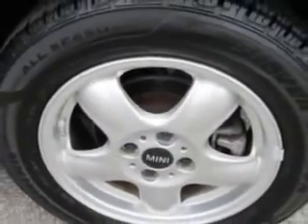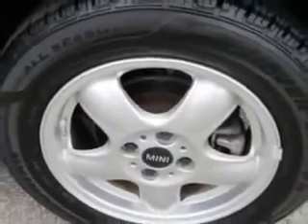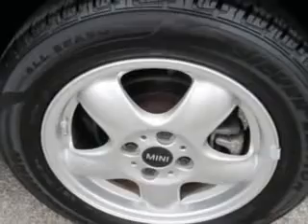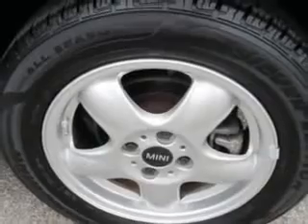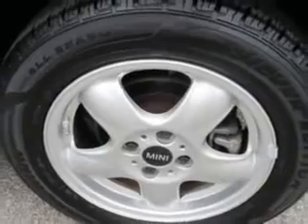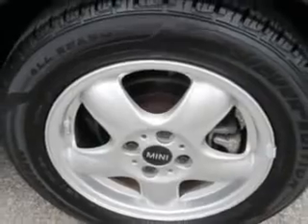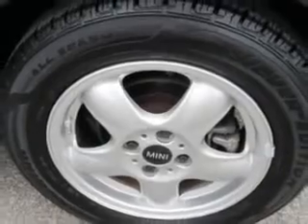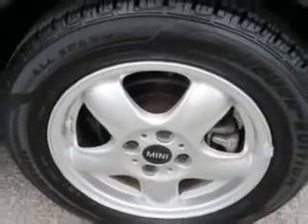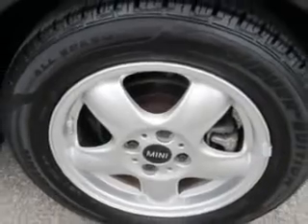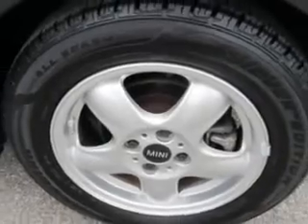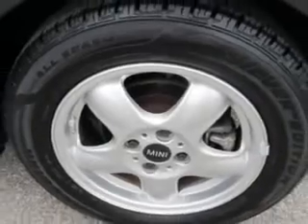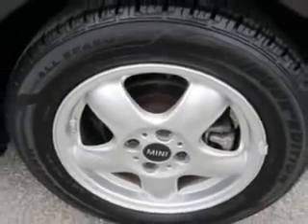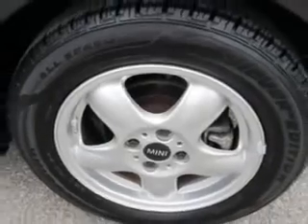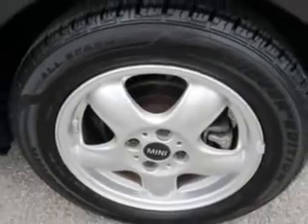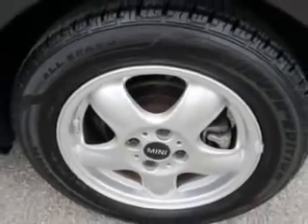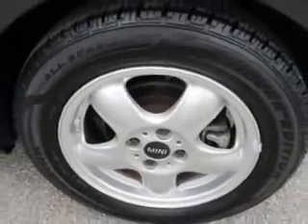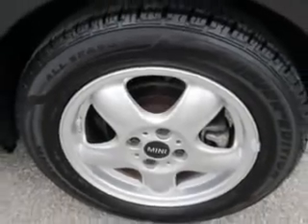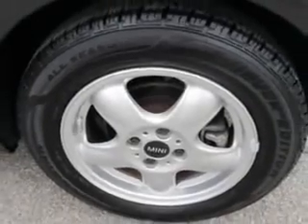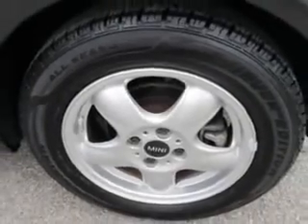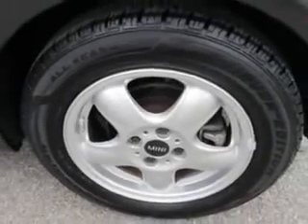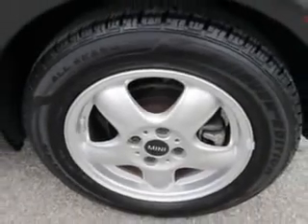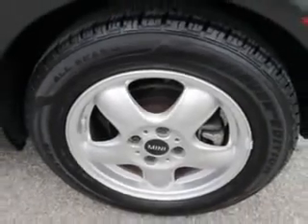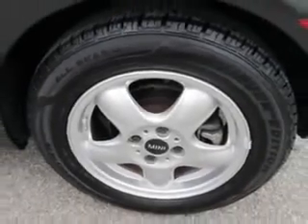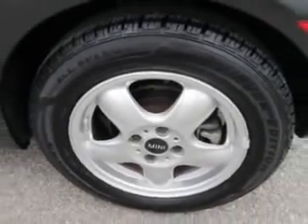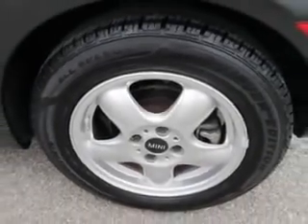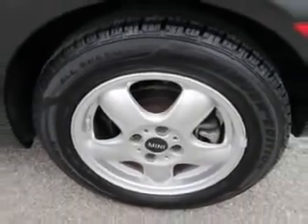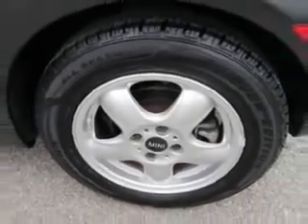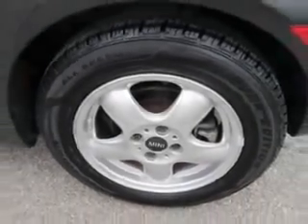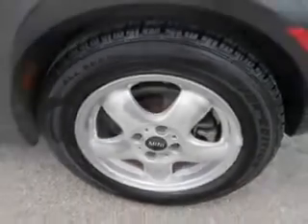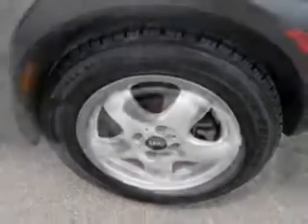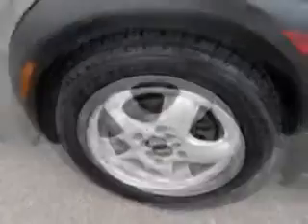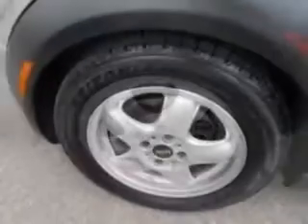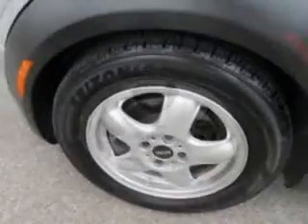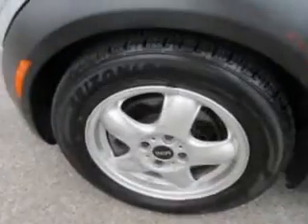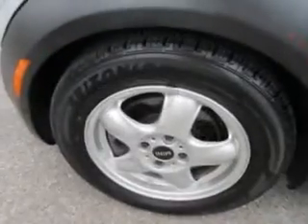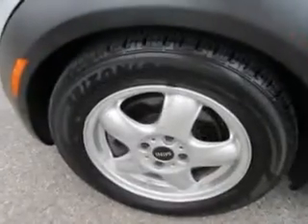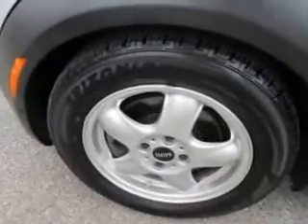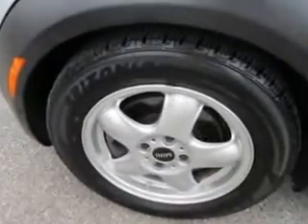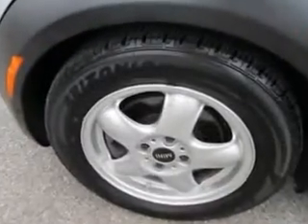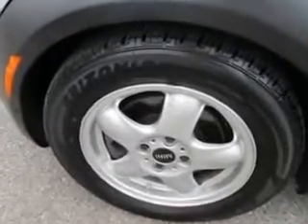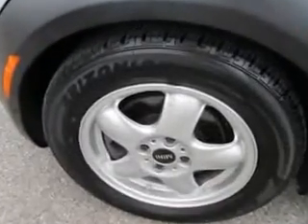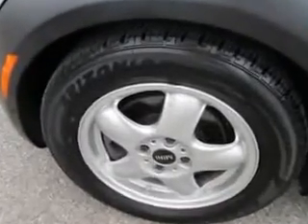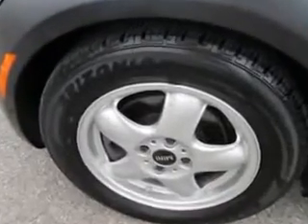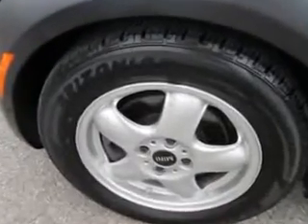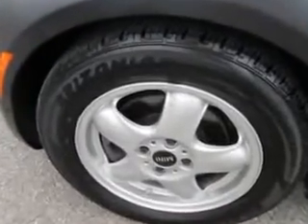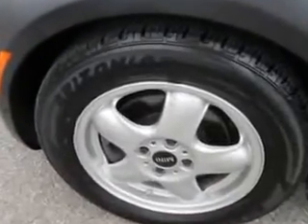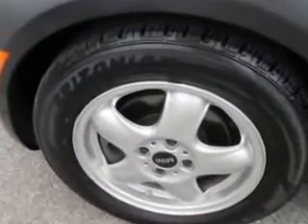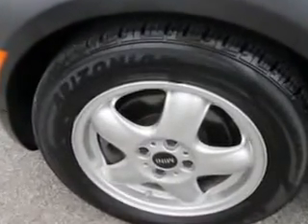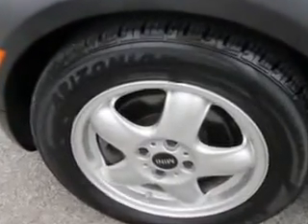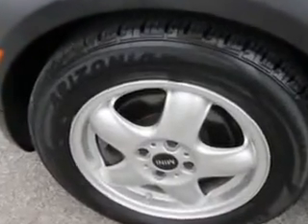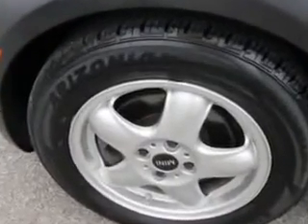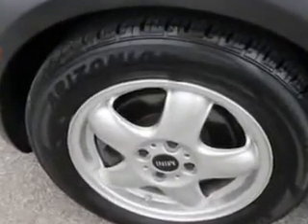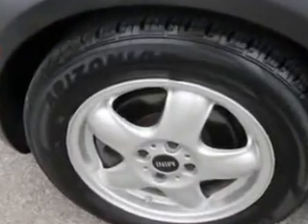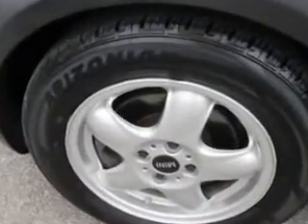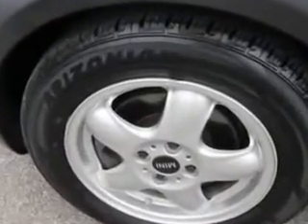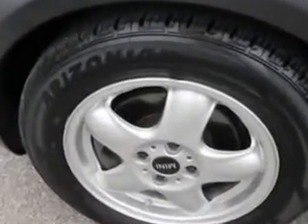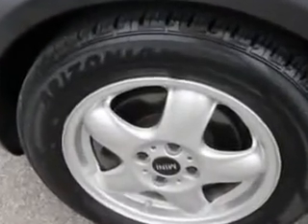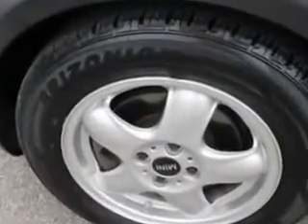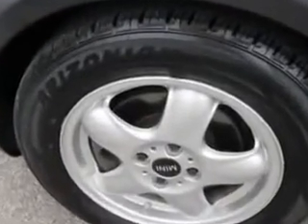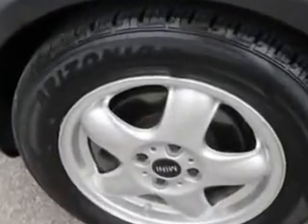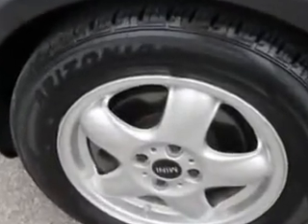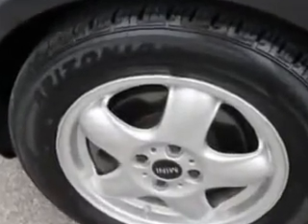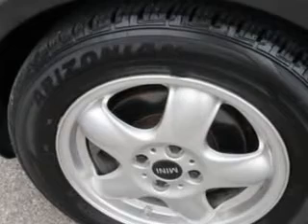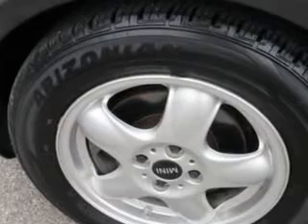Enjoy the drive and have peace of mind in this 08 Mini Cooper. See us at Patriot Pre-Owned Superstore today.